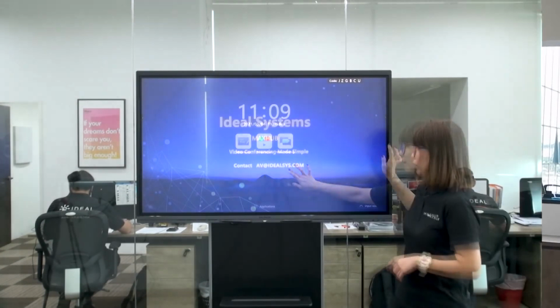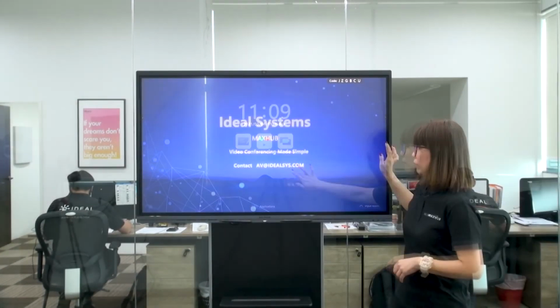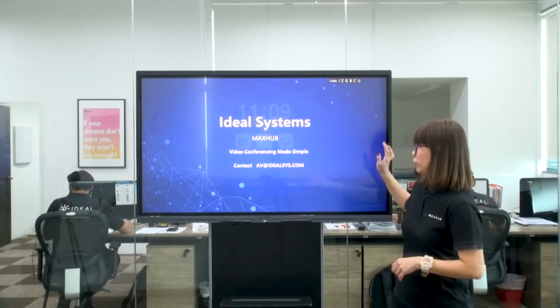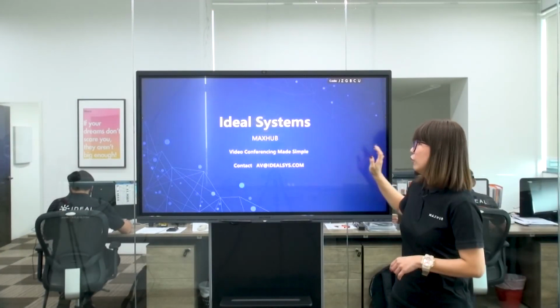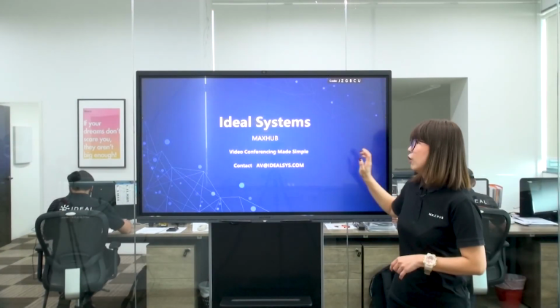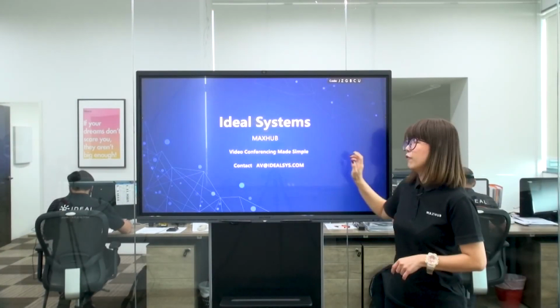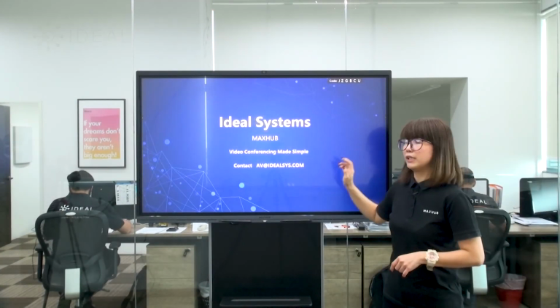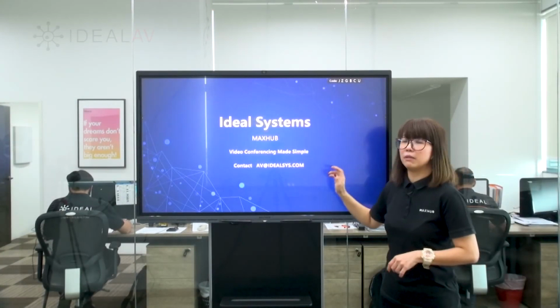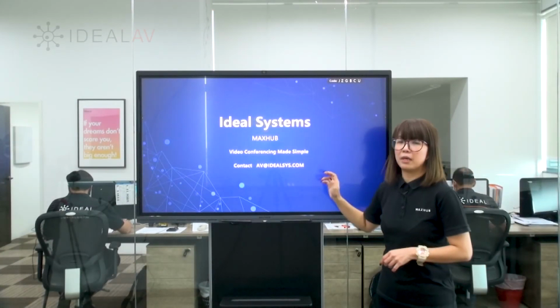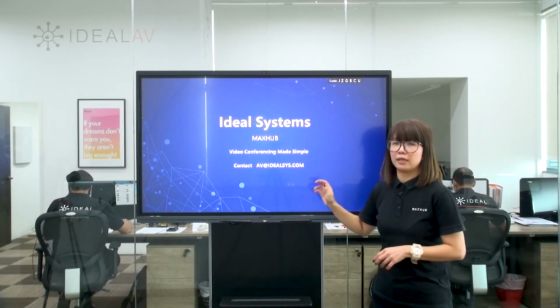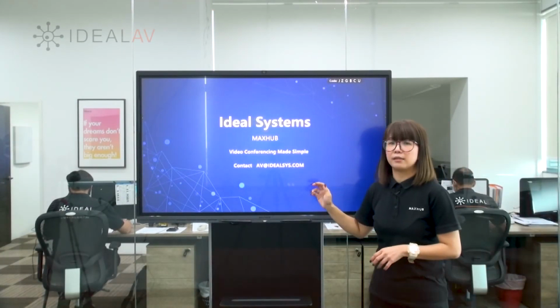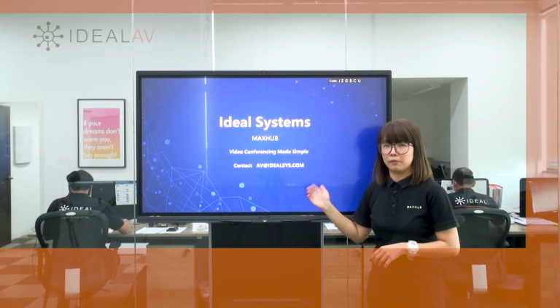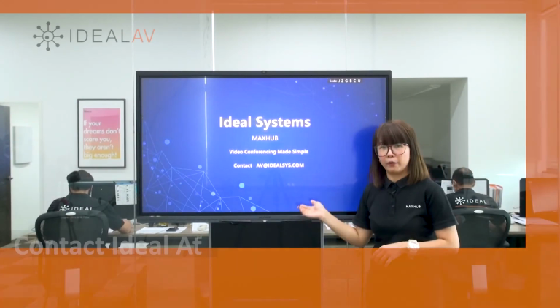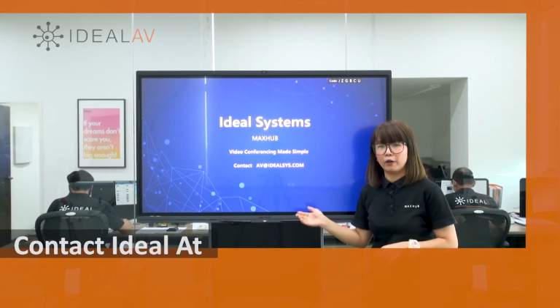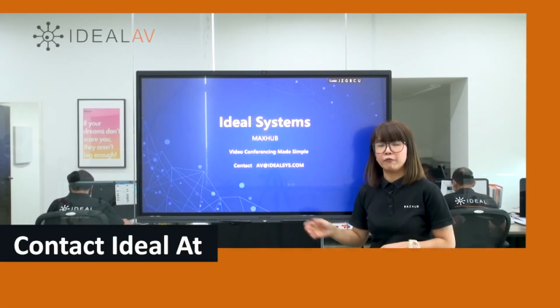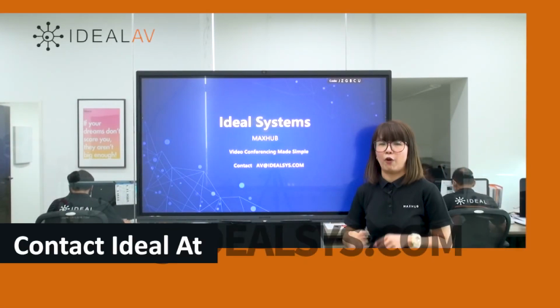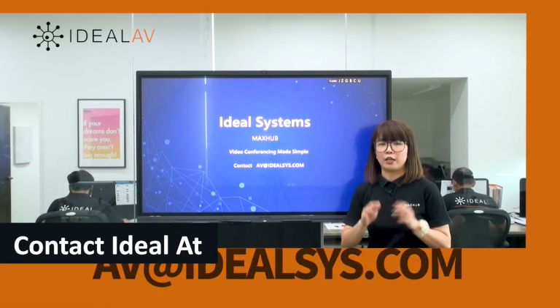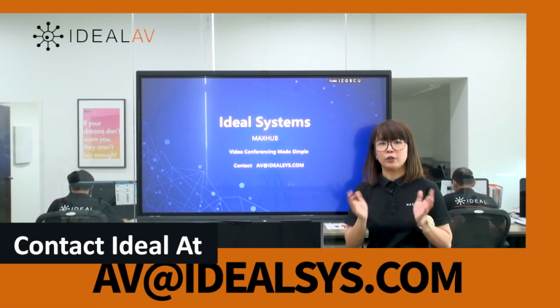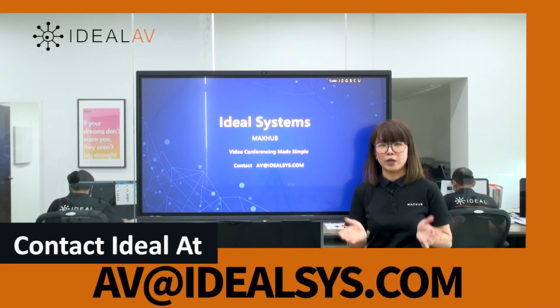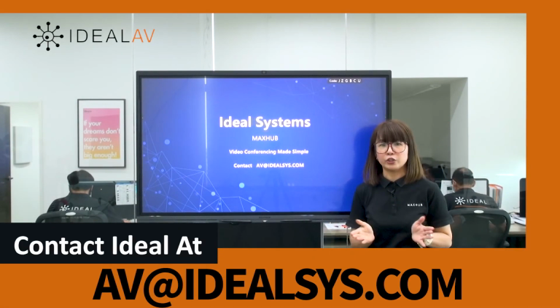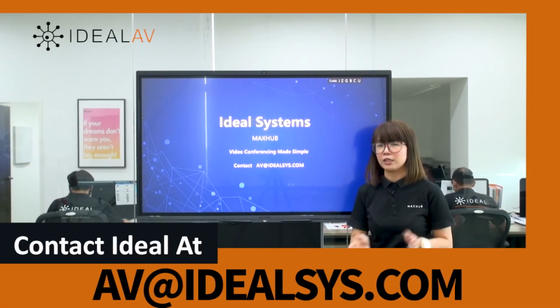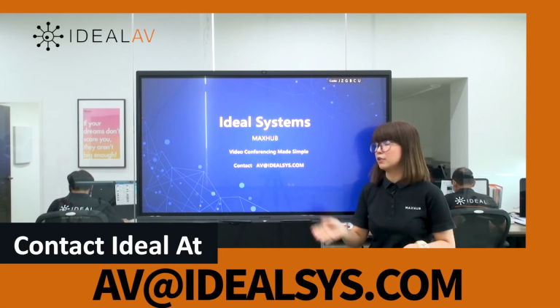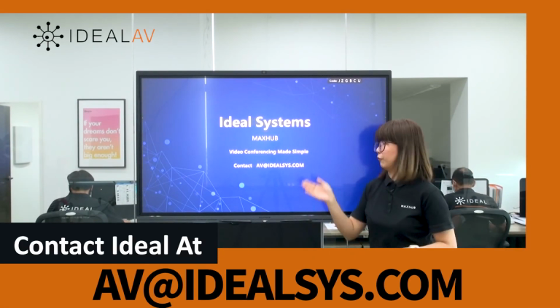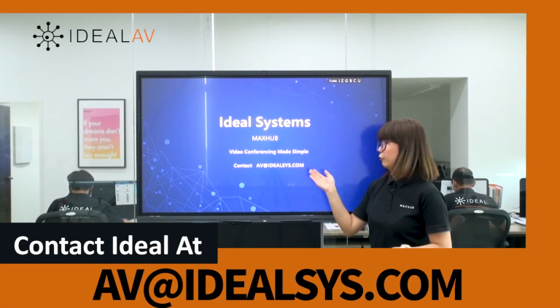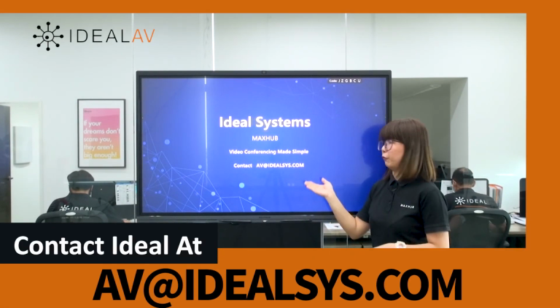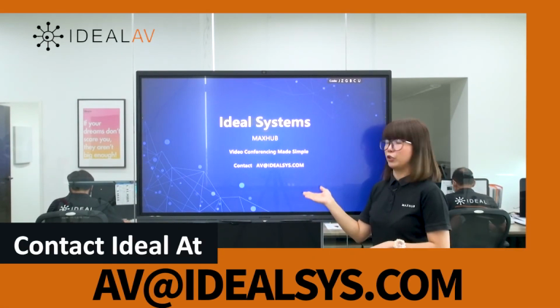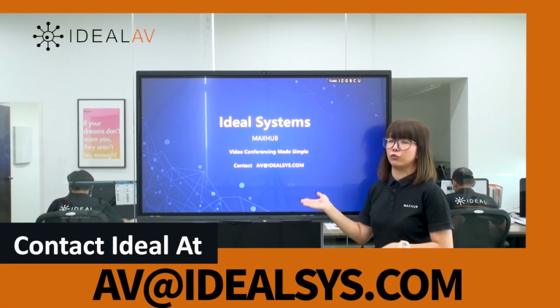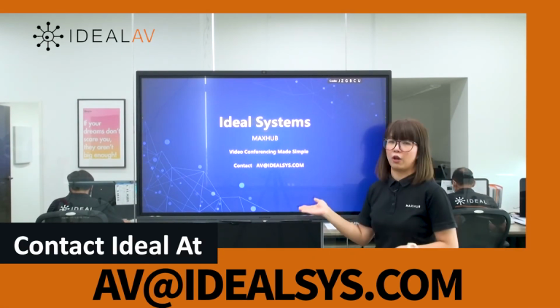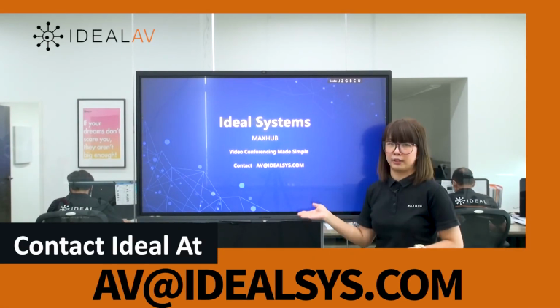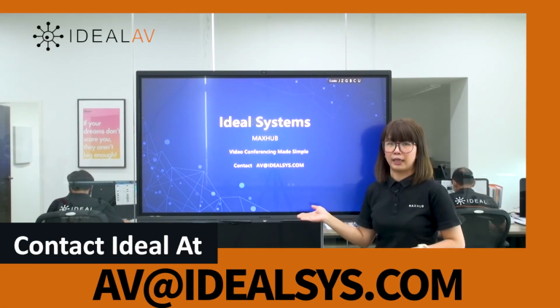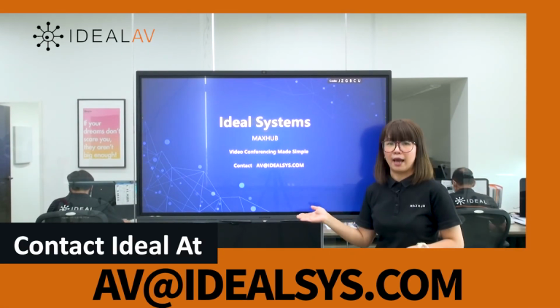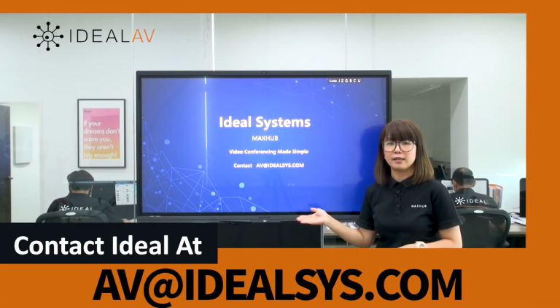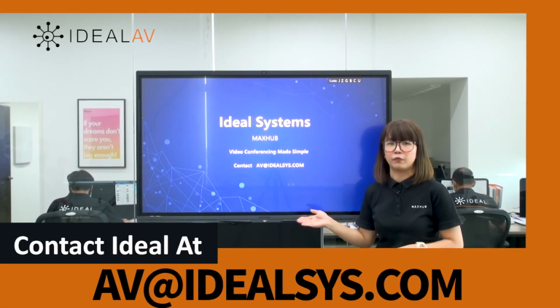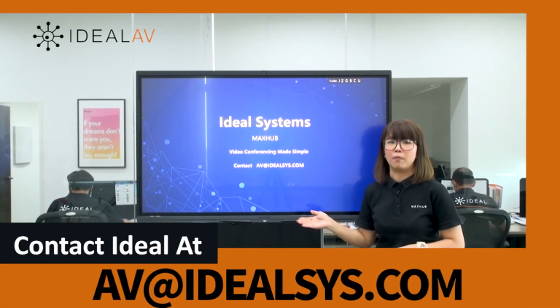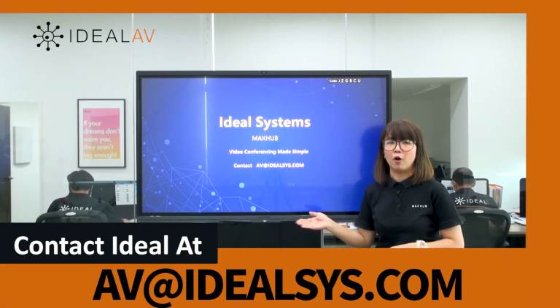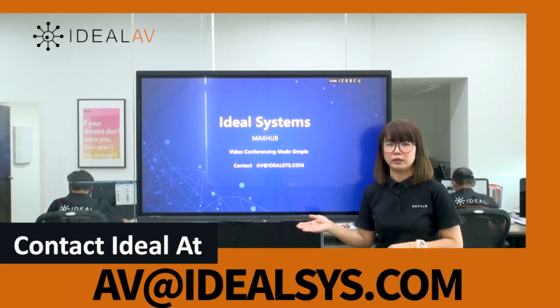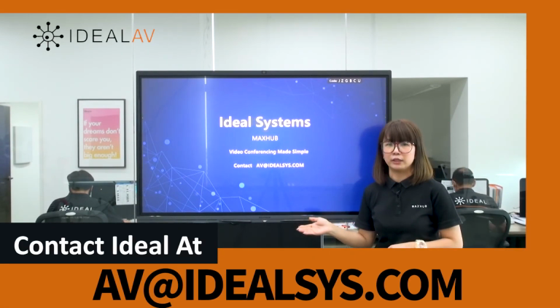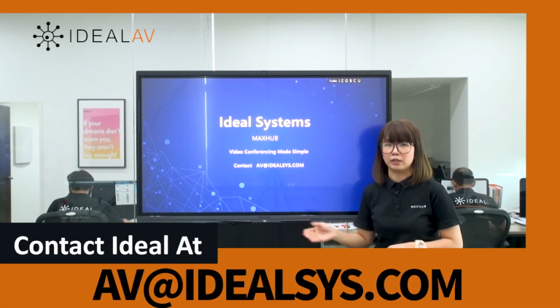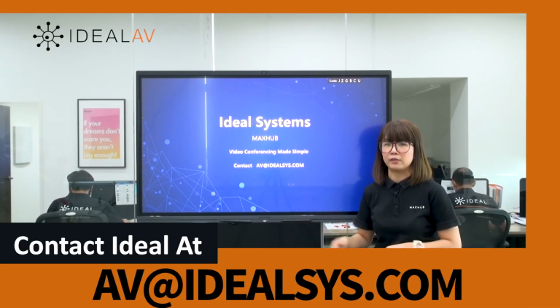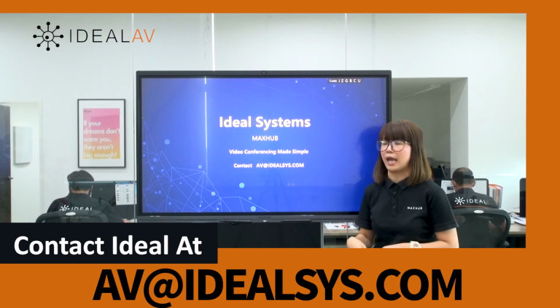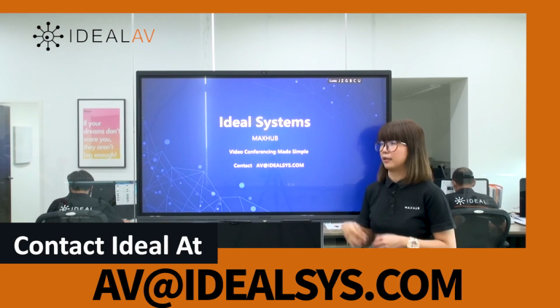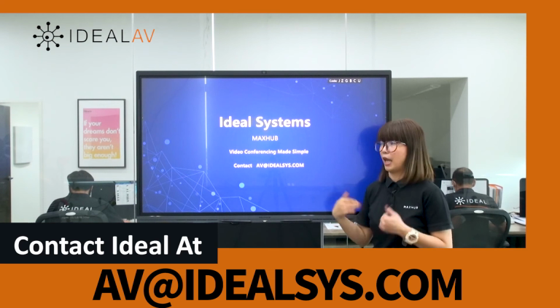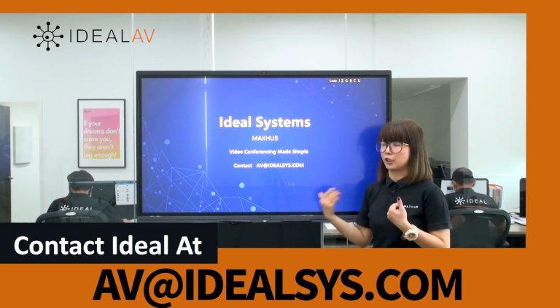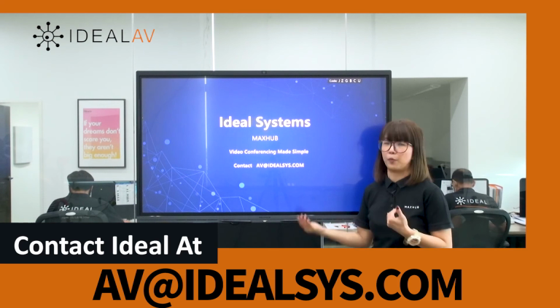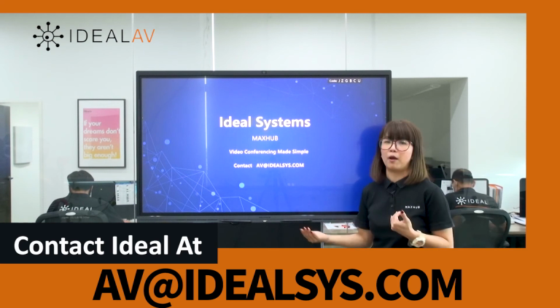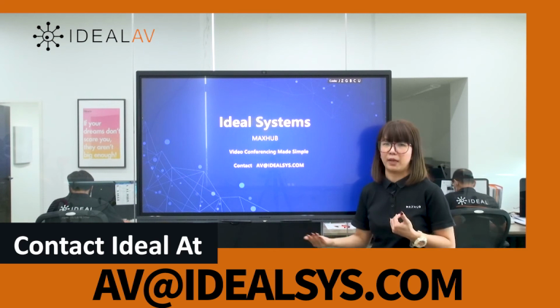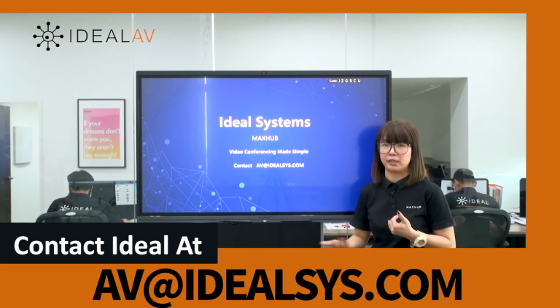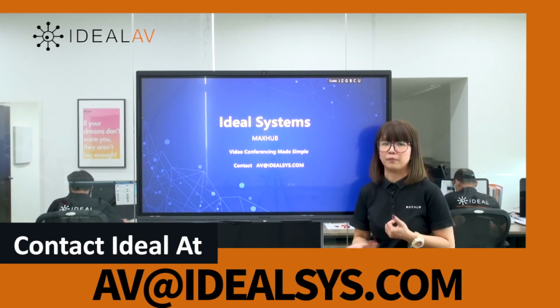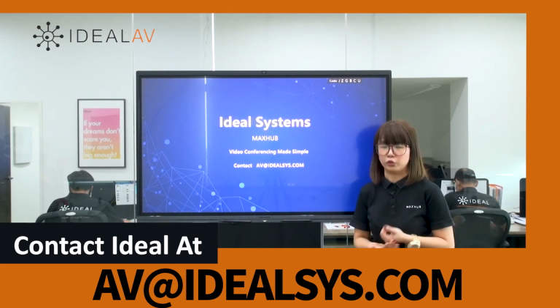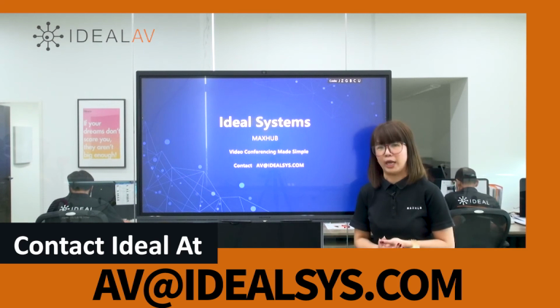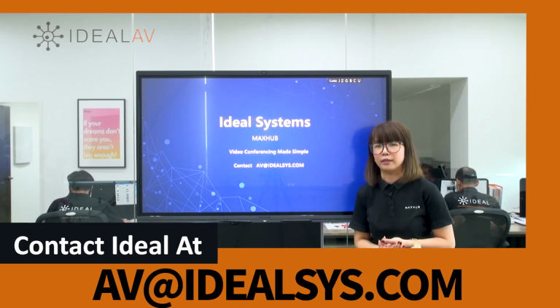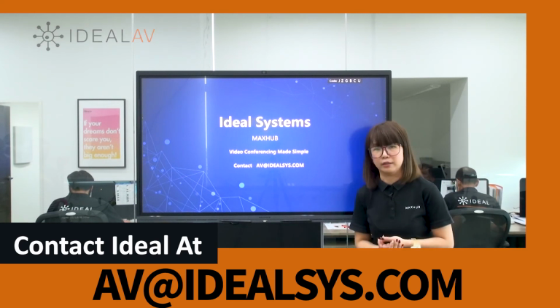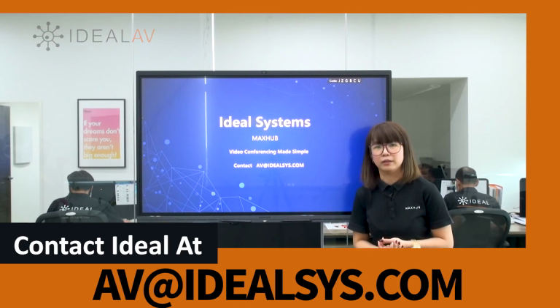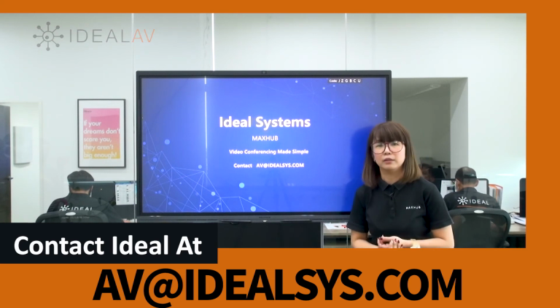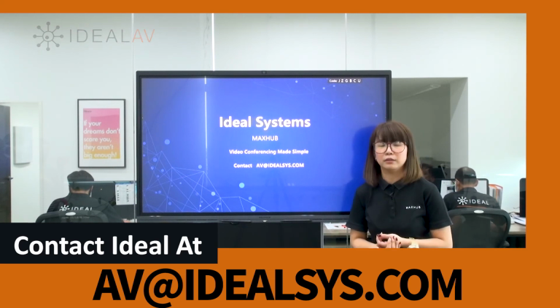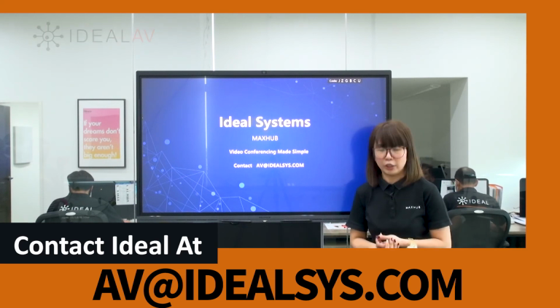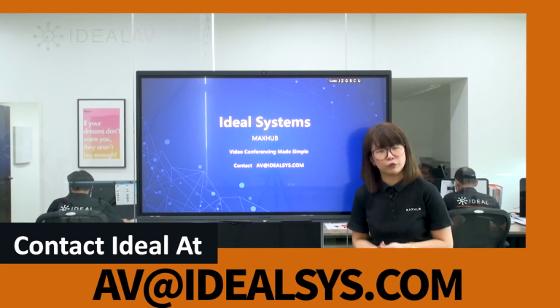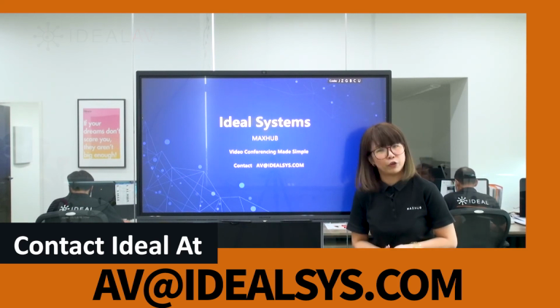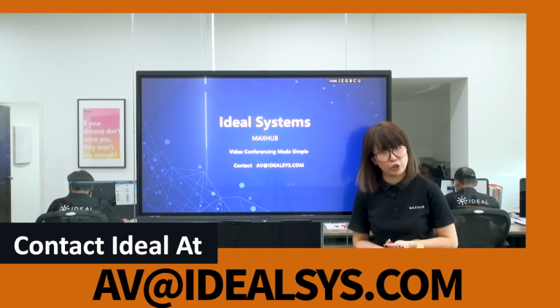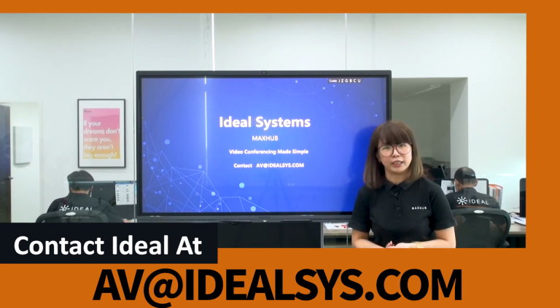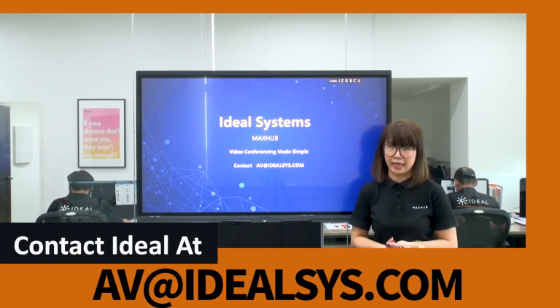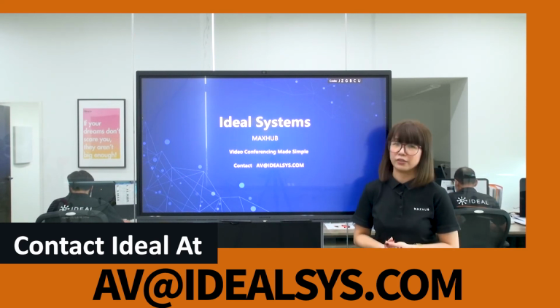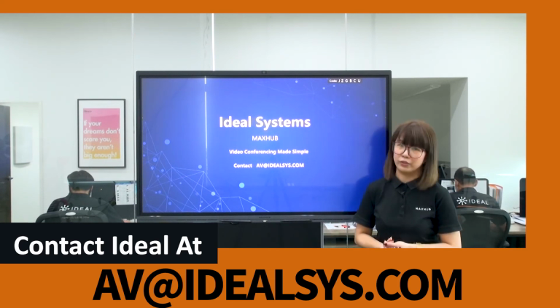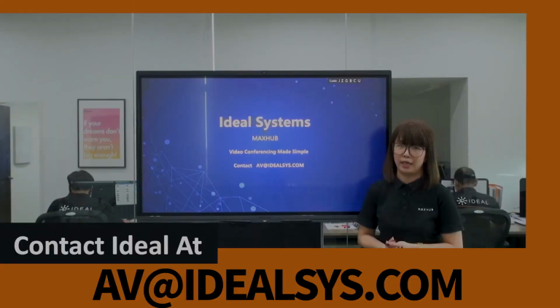Video conferencing made simpler. For any questions, feel free to contact us for more details and explore MaxHub together. Thank you for joining us today.